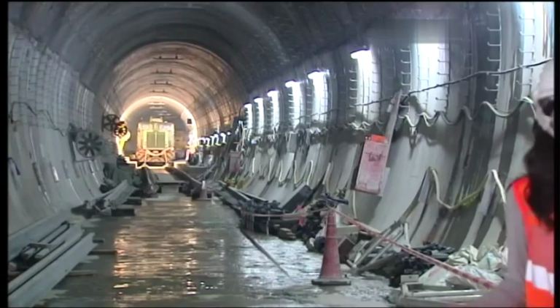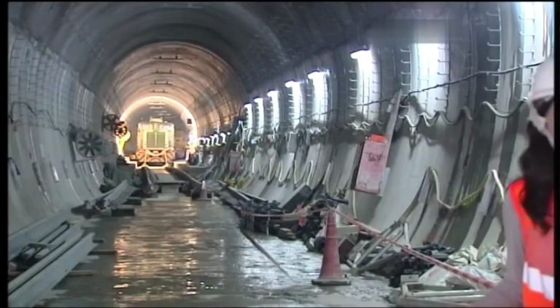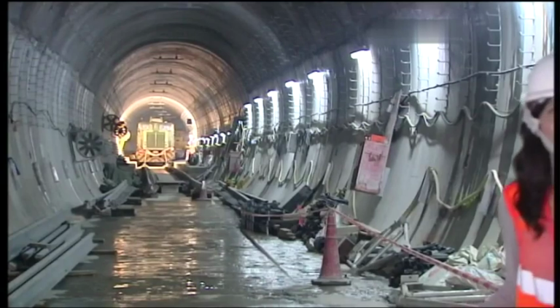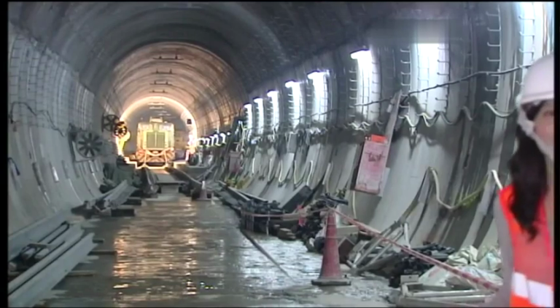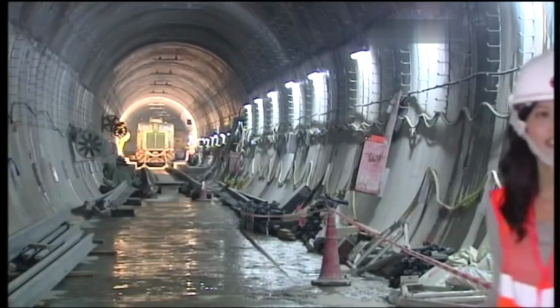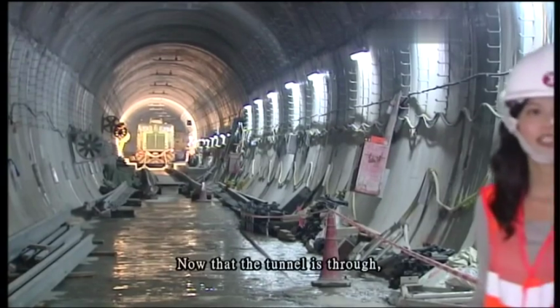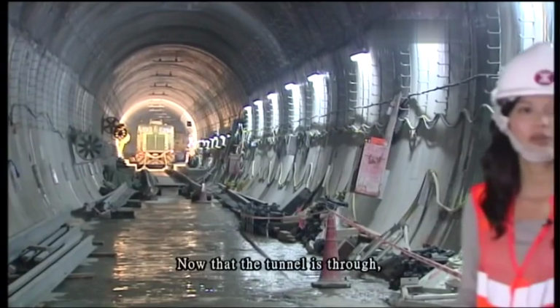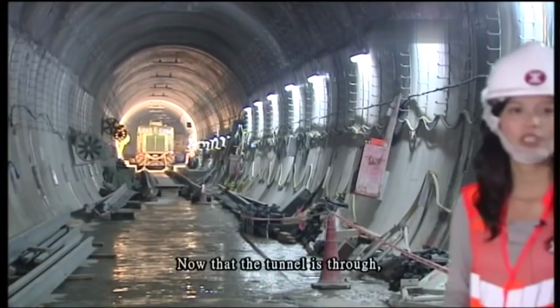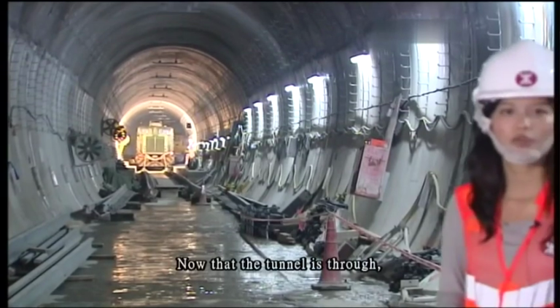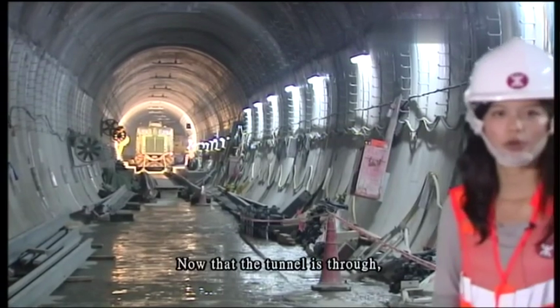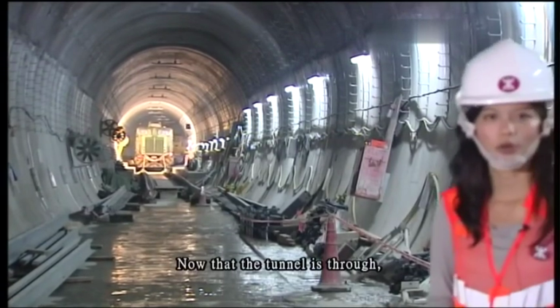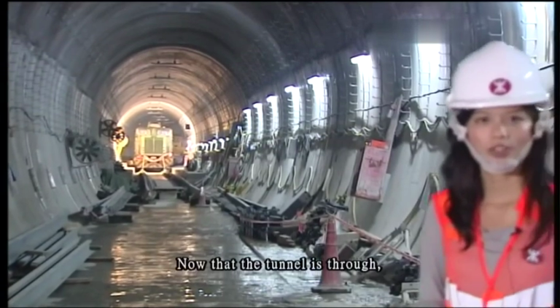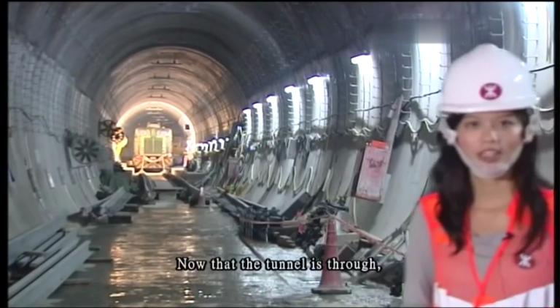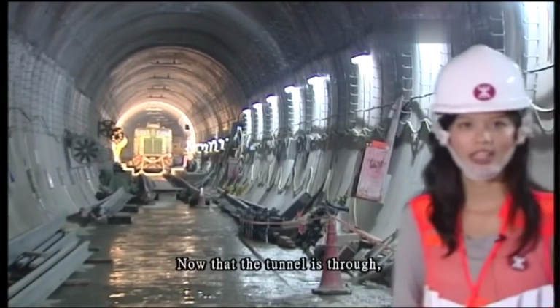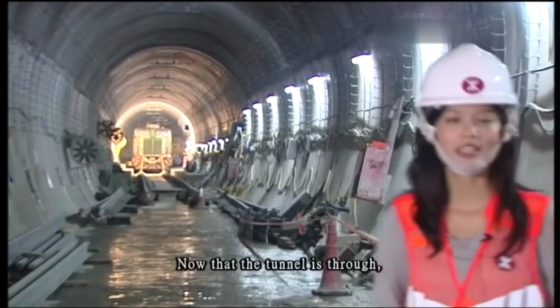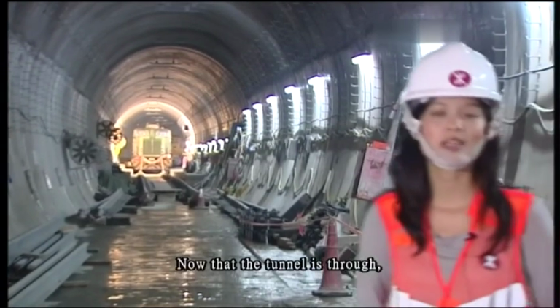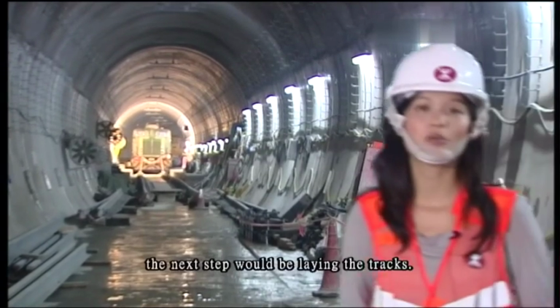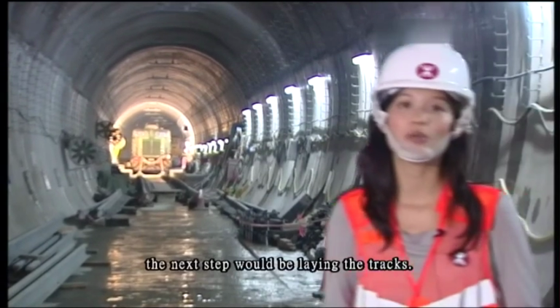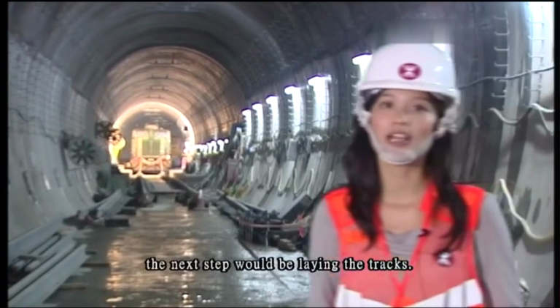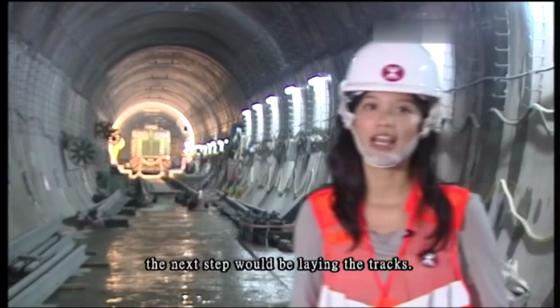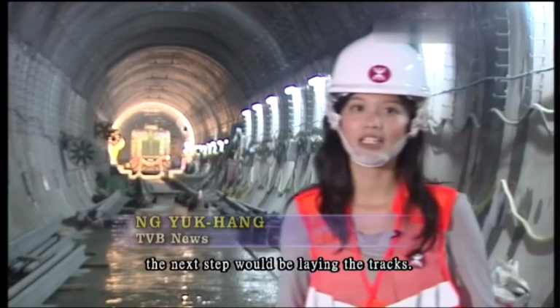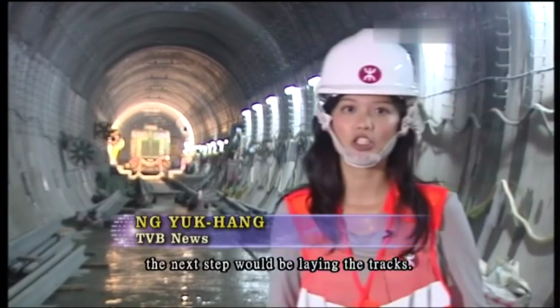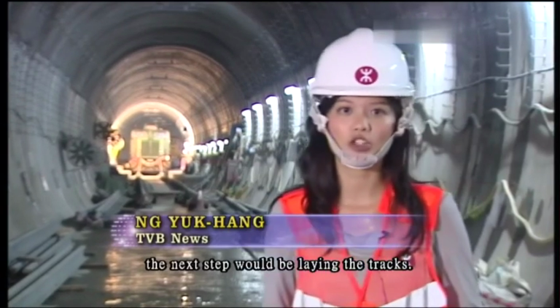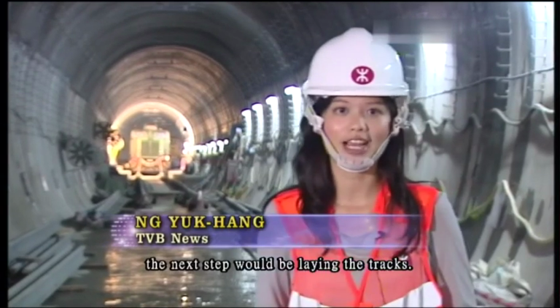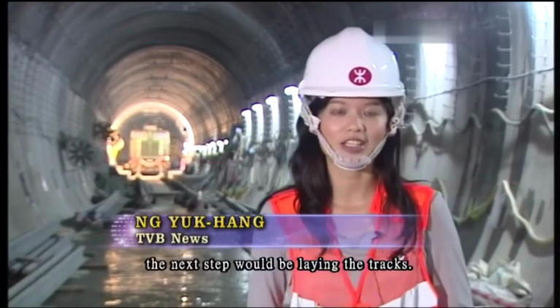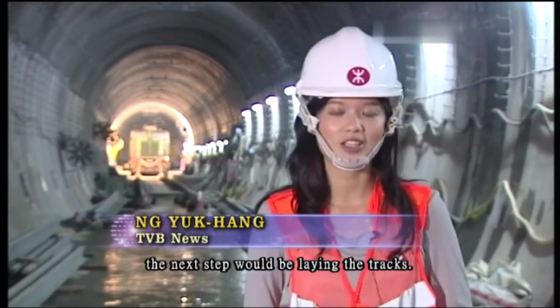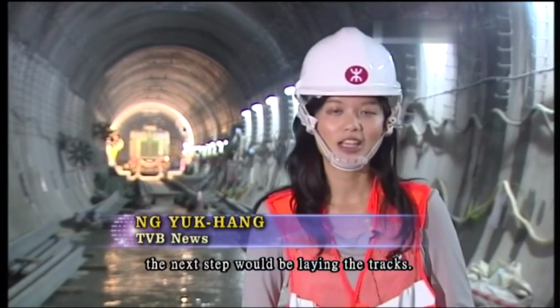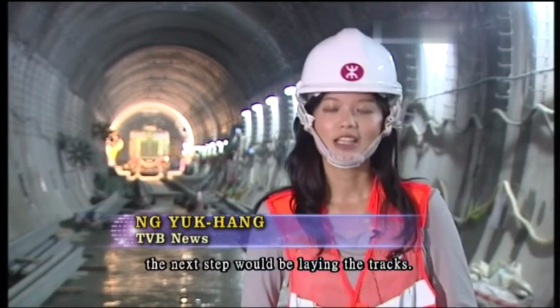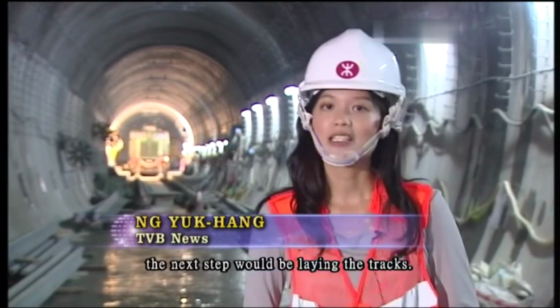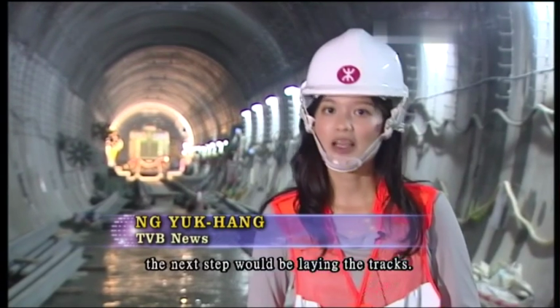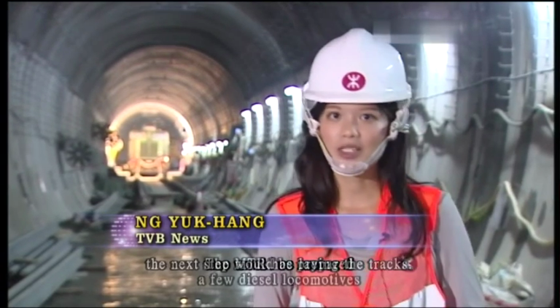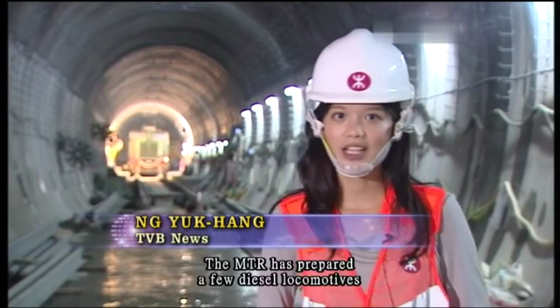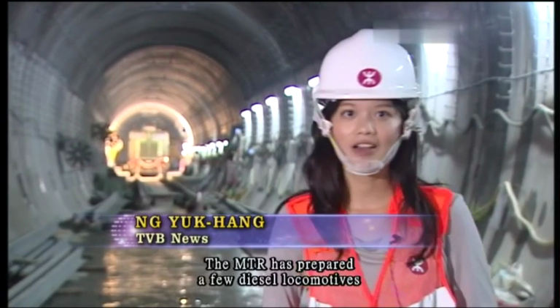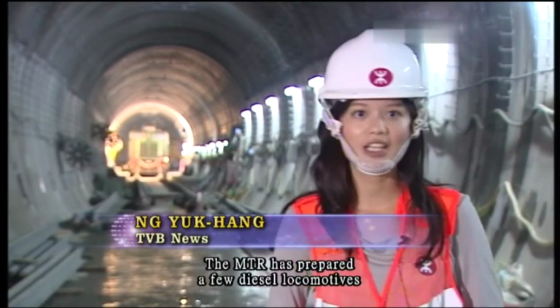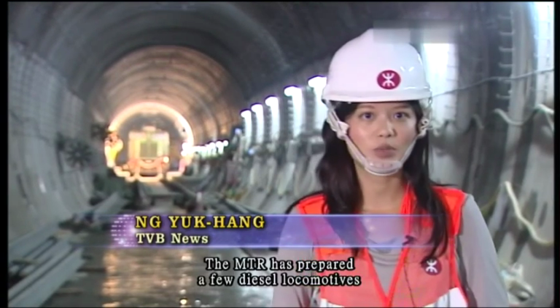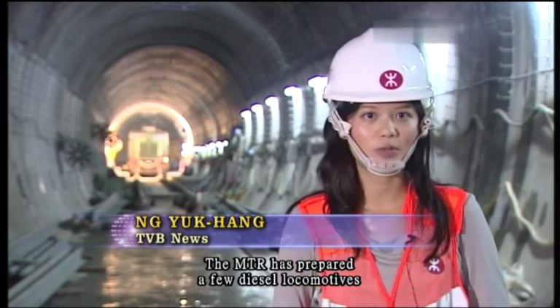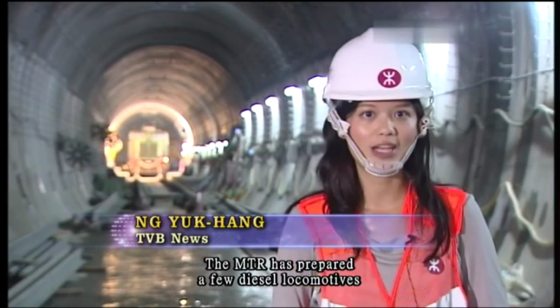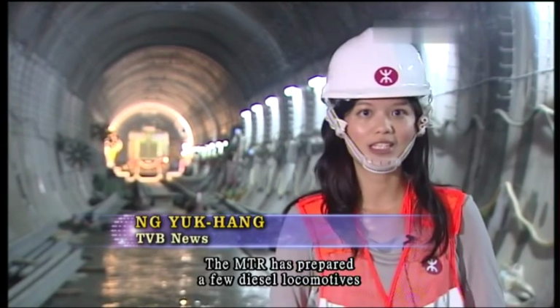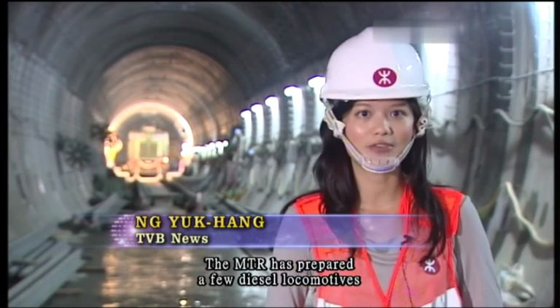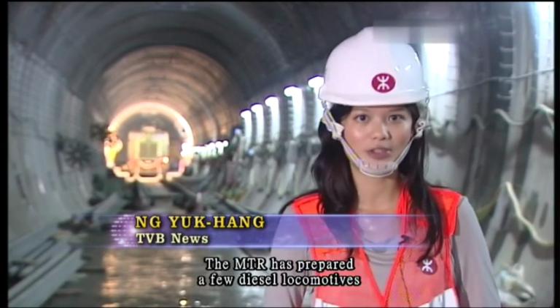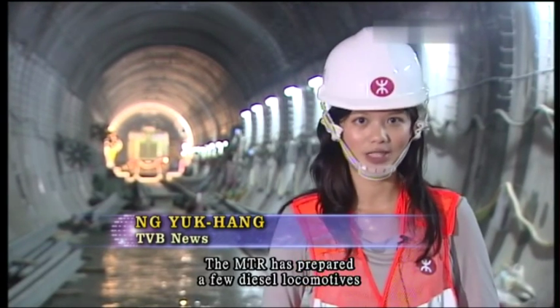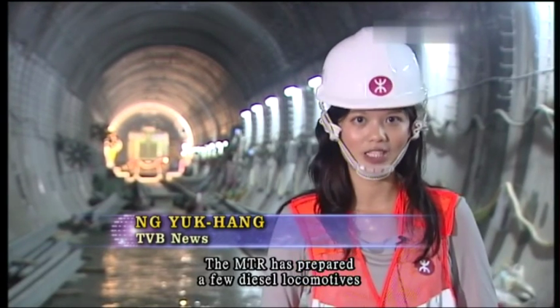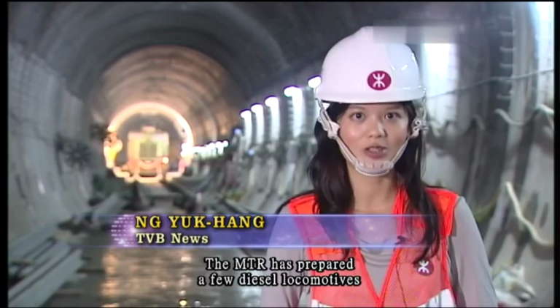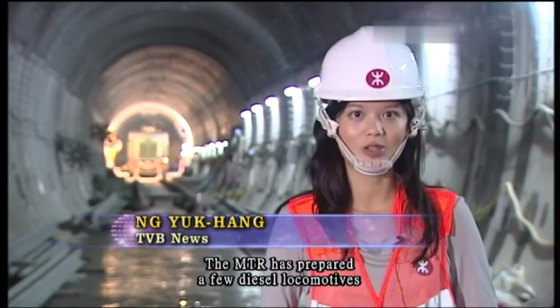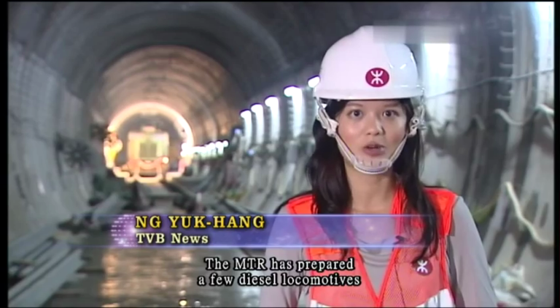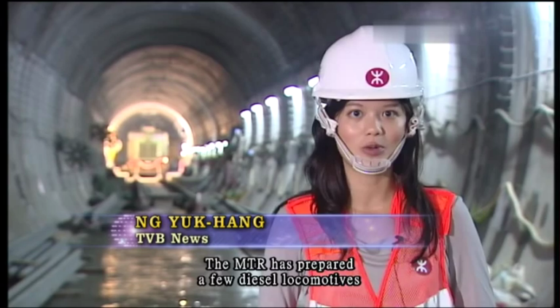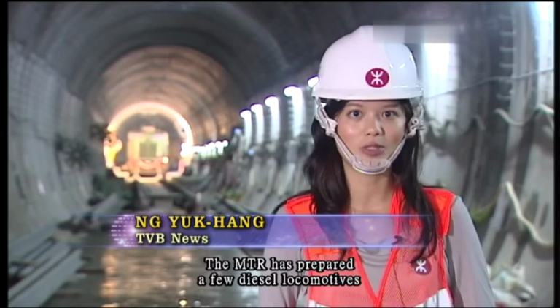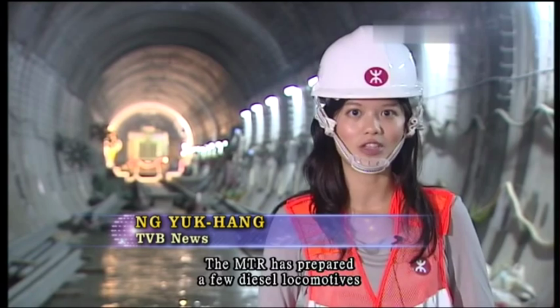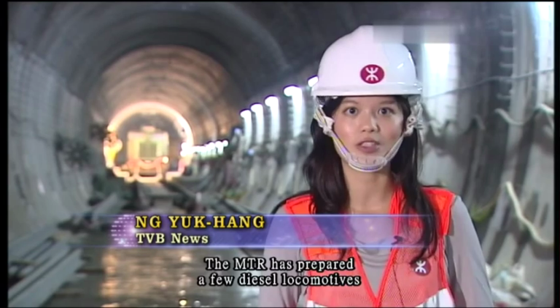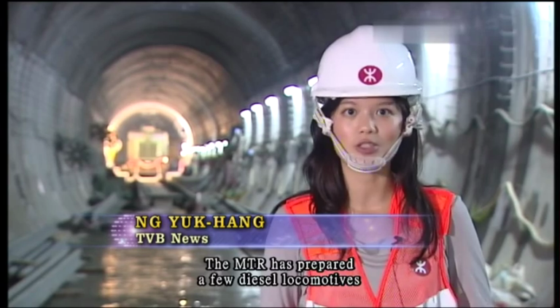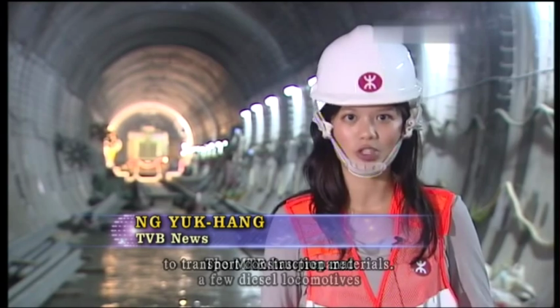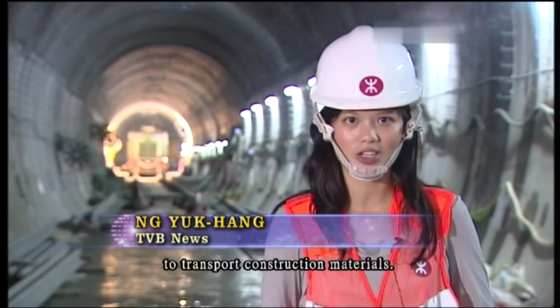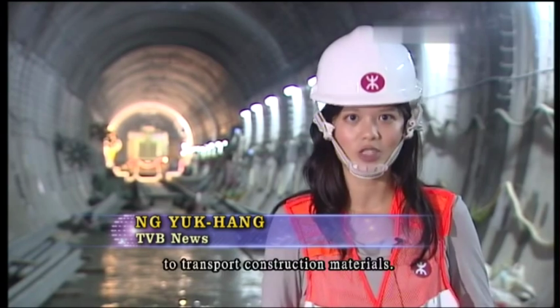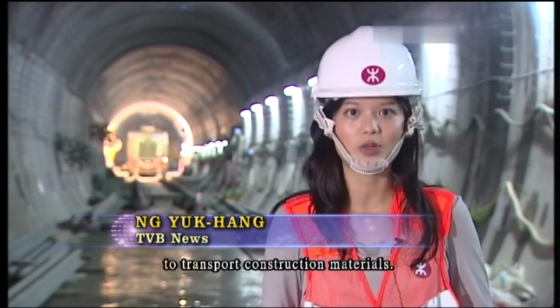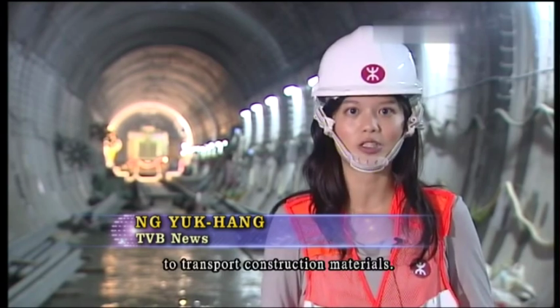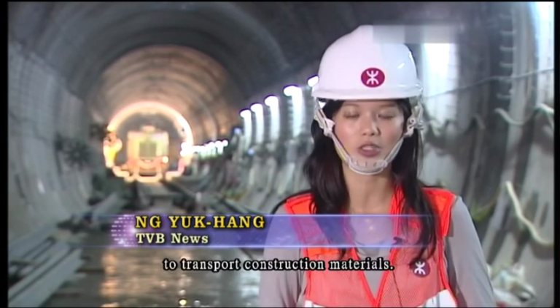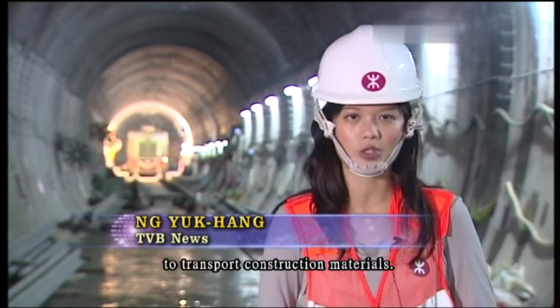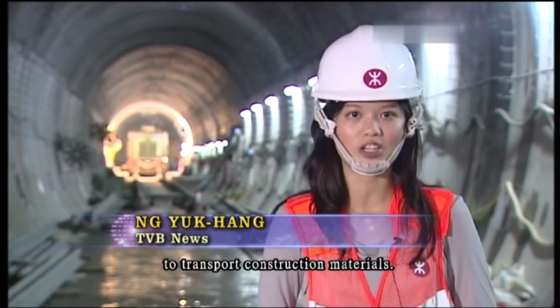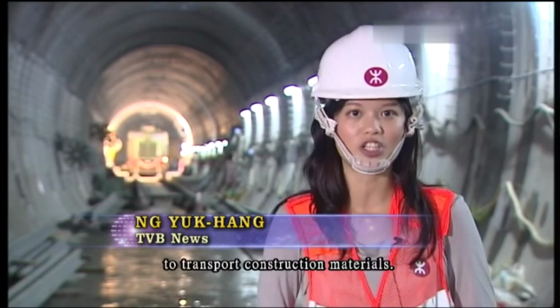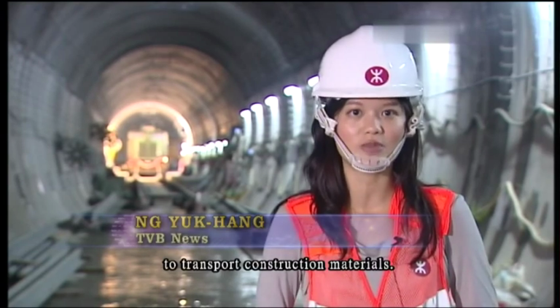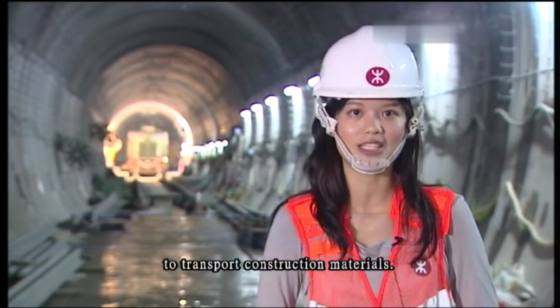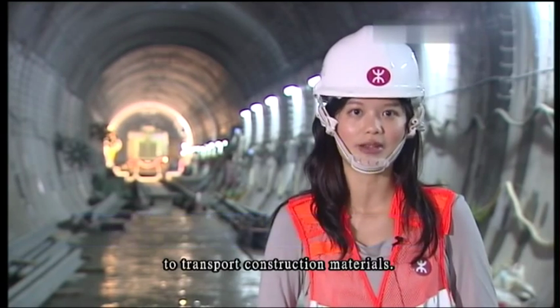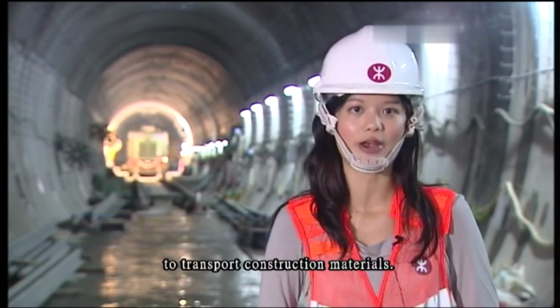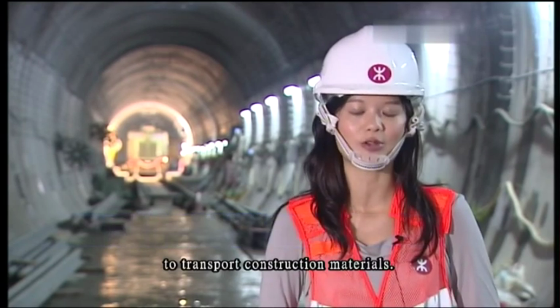Now that the tunnel is through, the next step will be laying the tracks. The MTR has prepared a few diesel locomotives to transport construction materials.